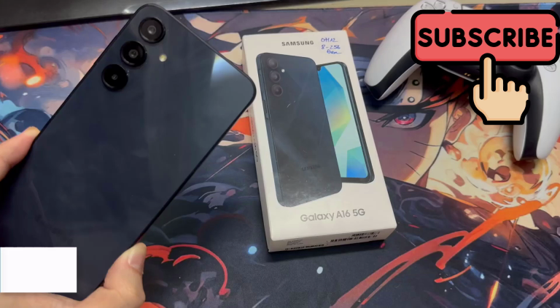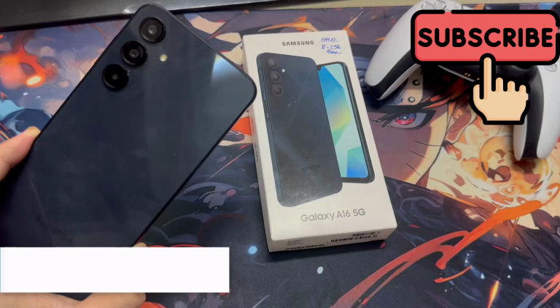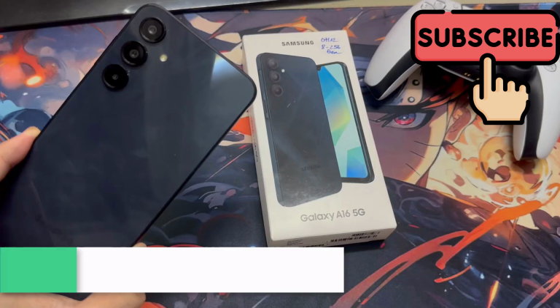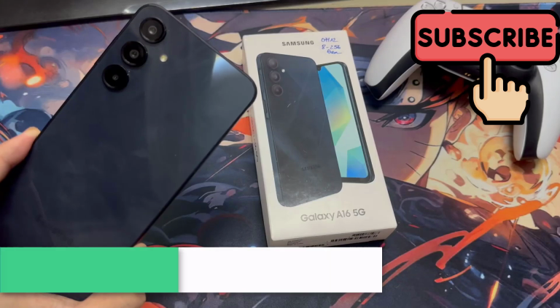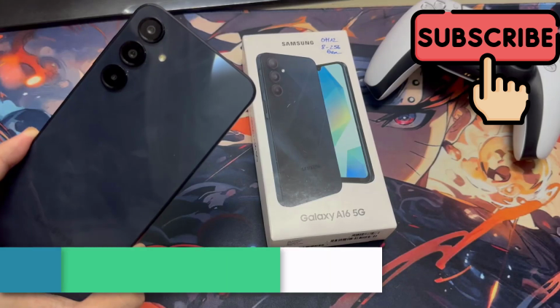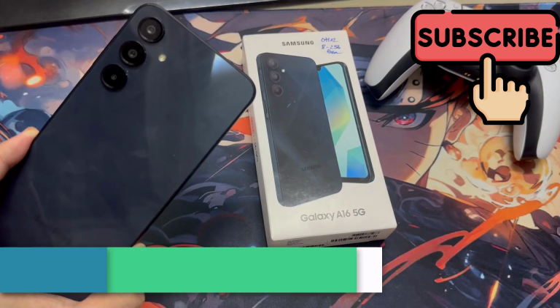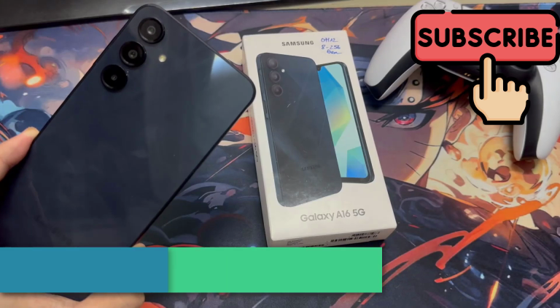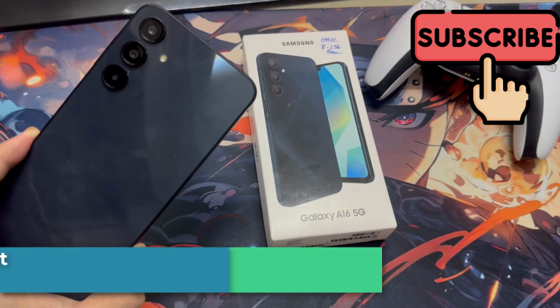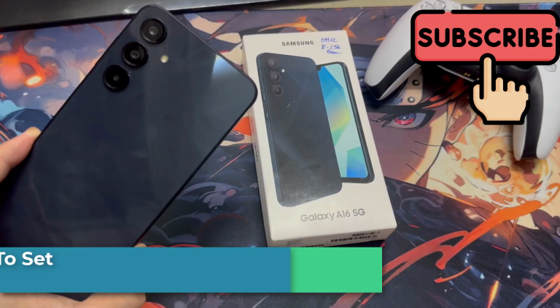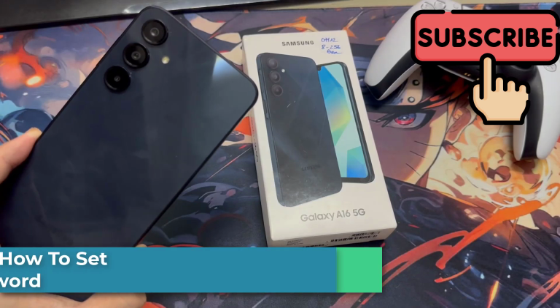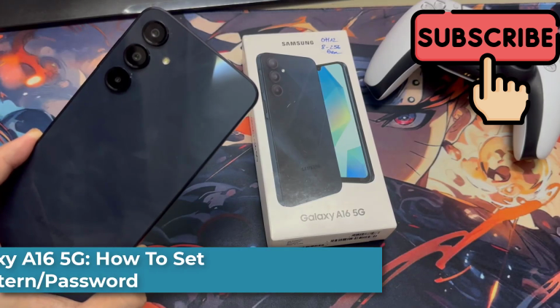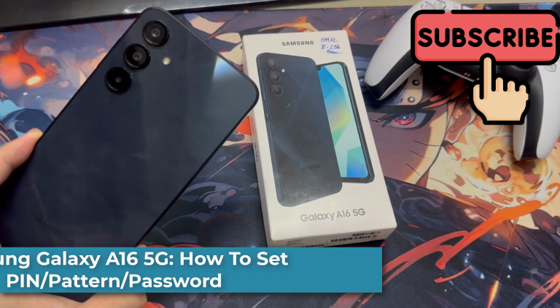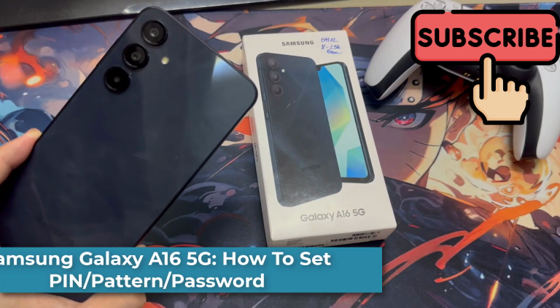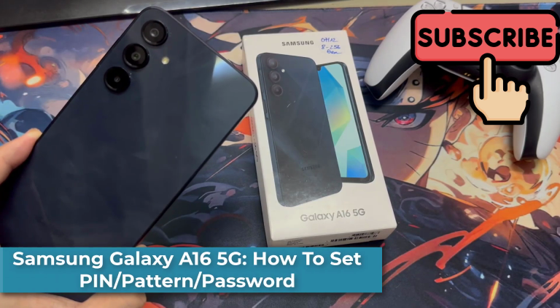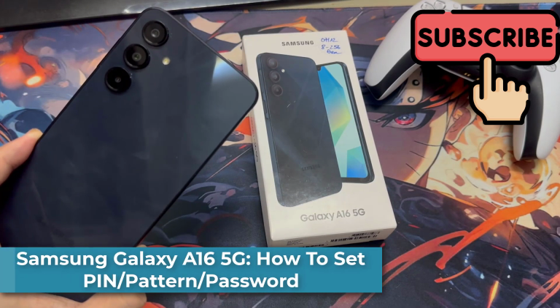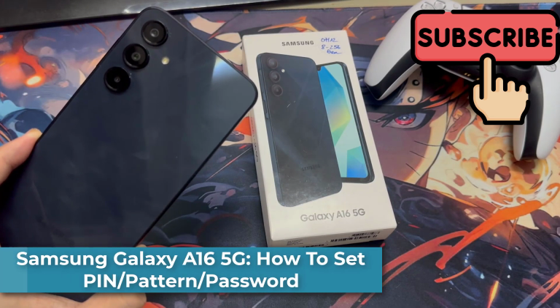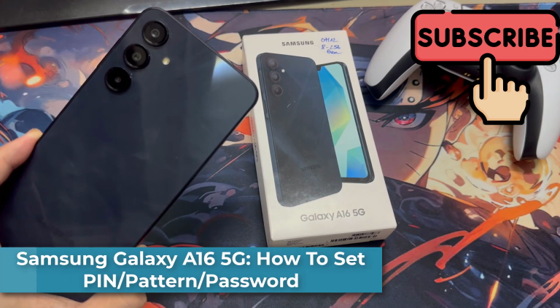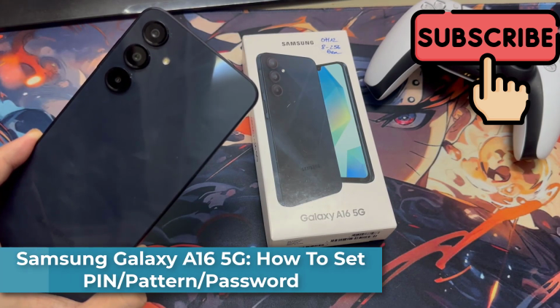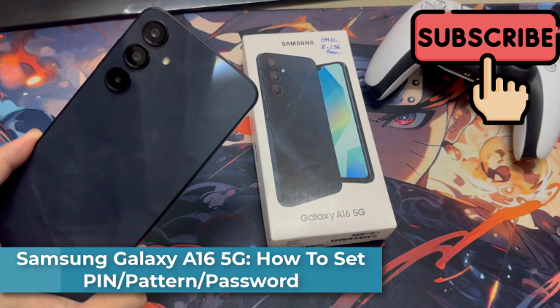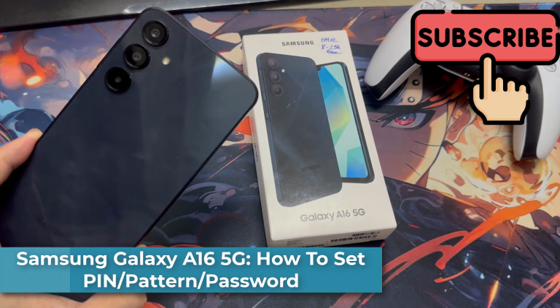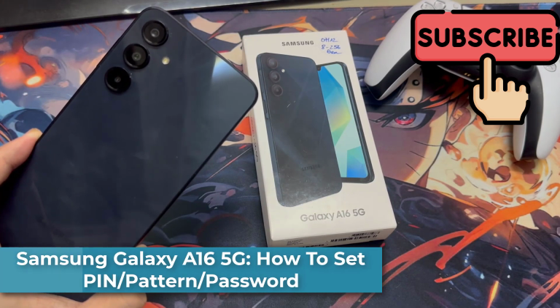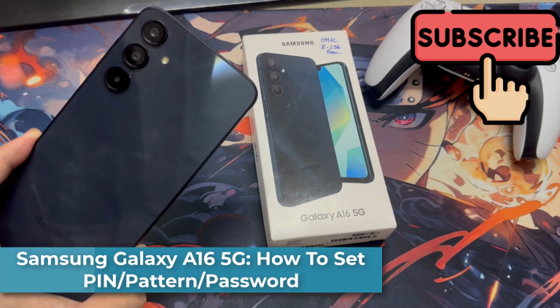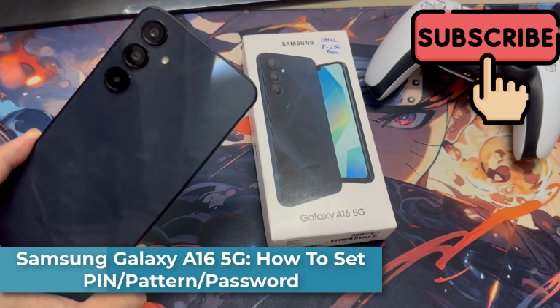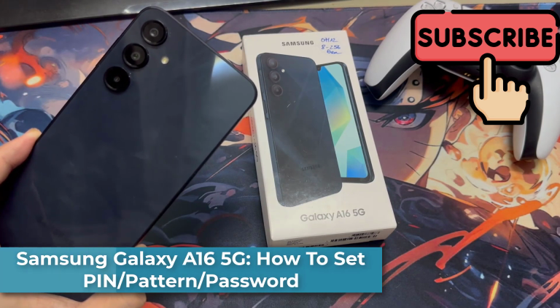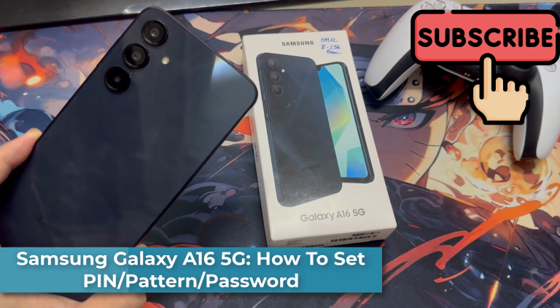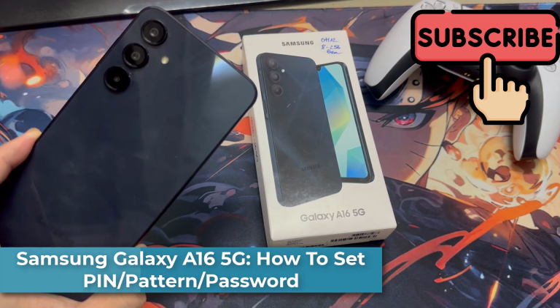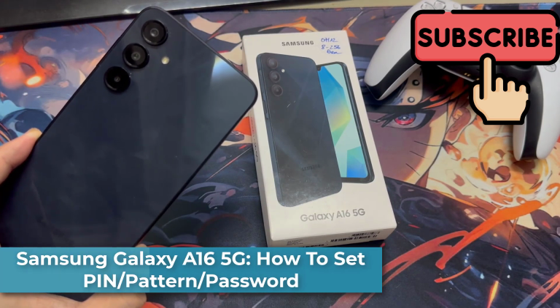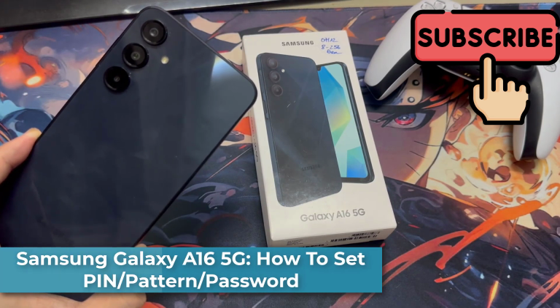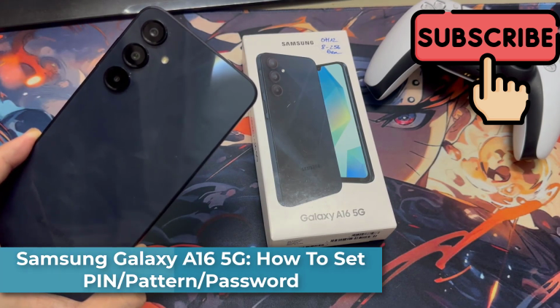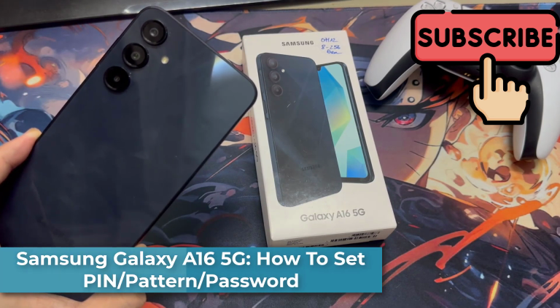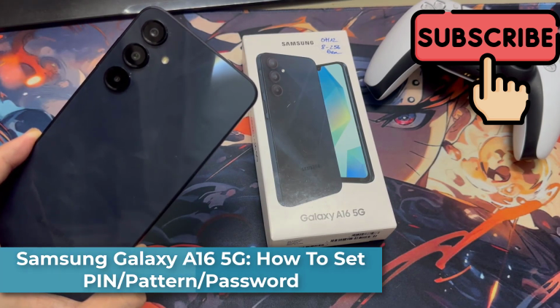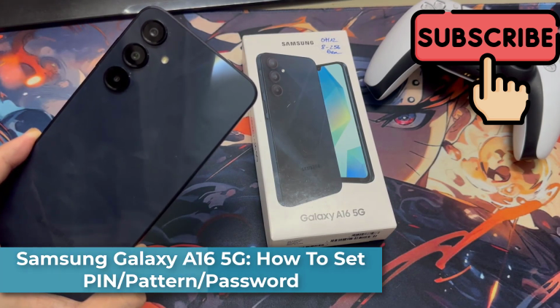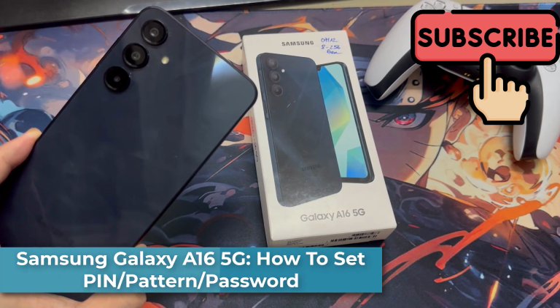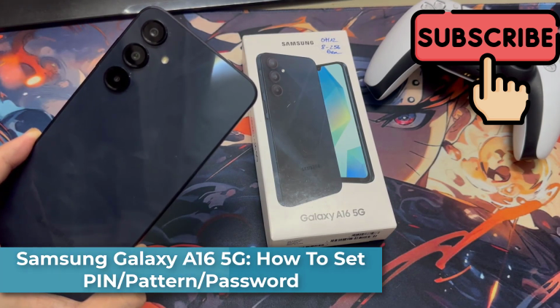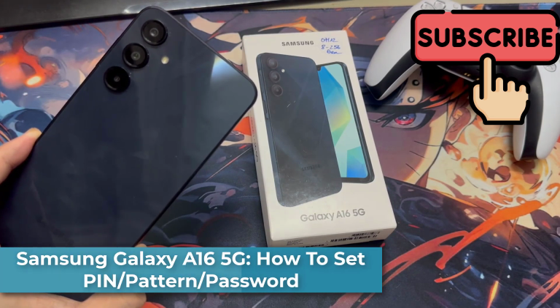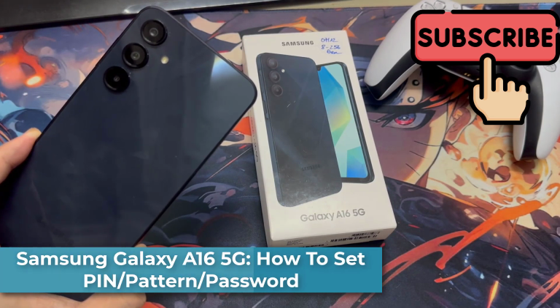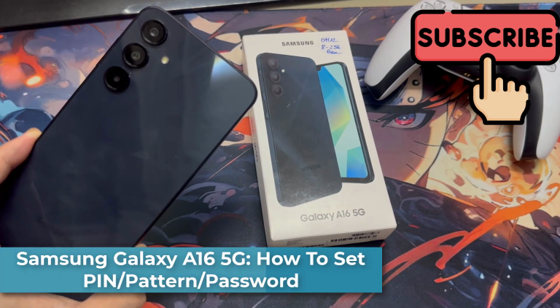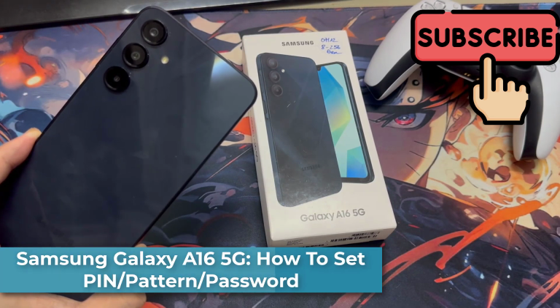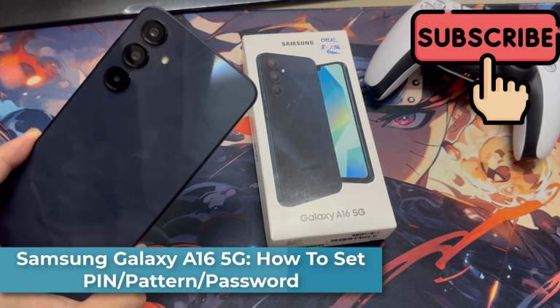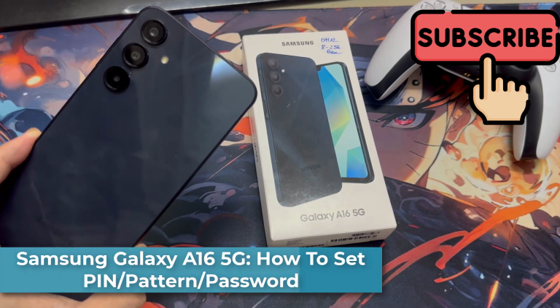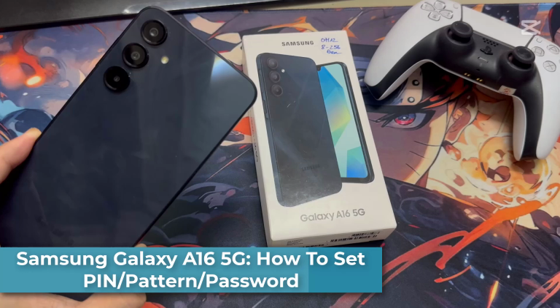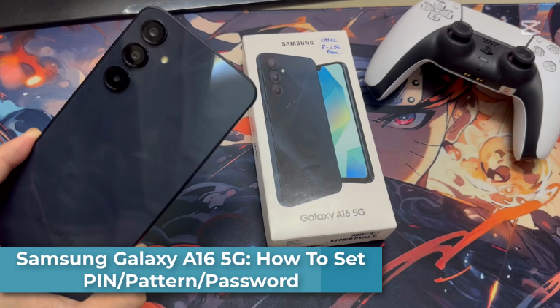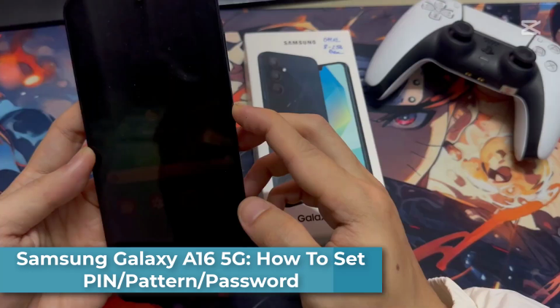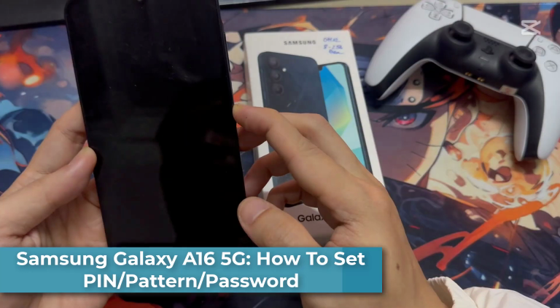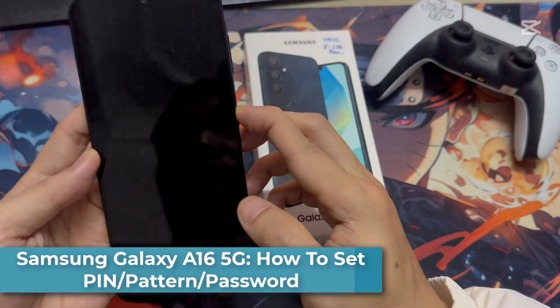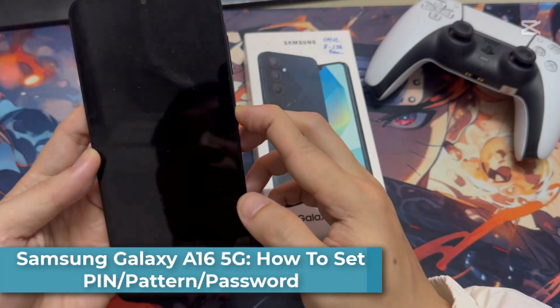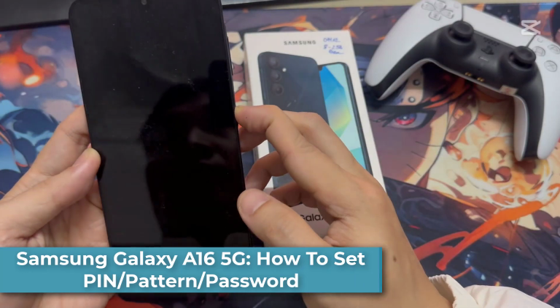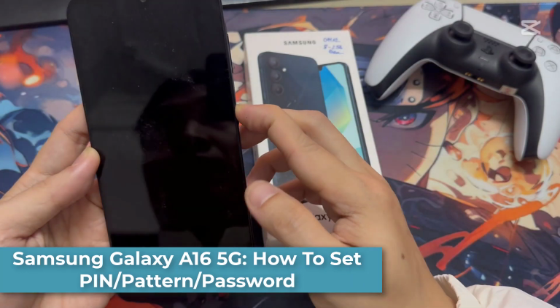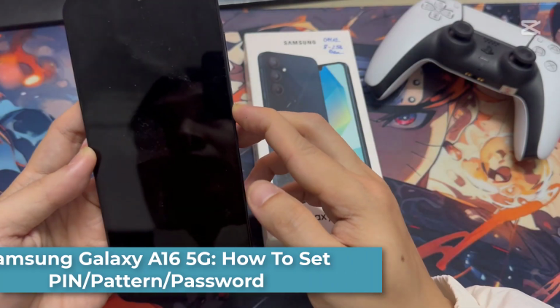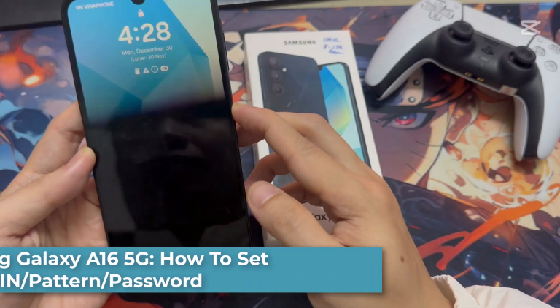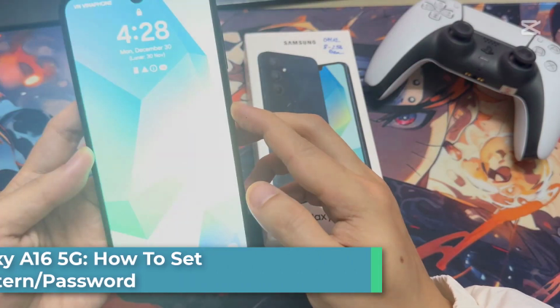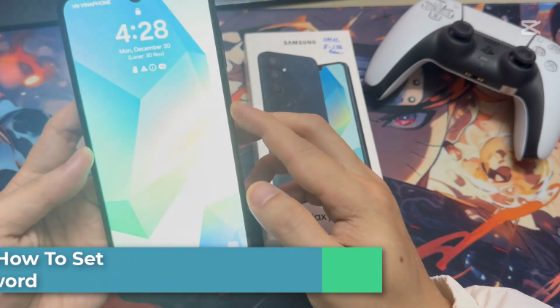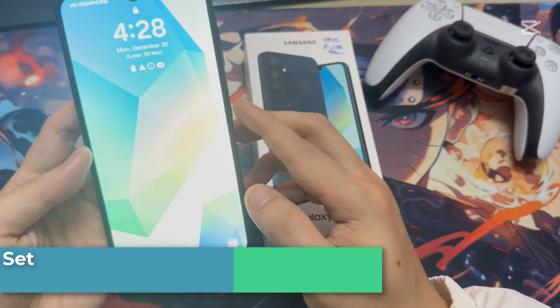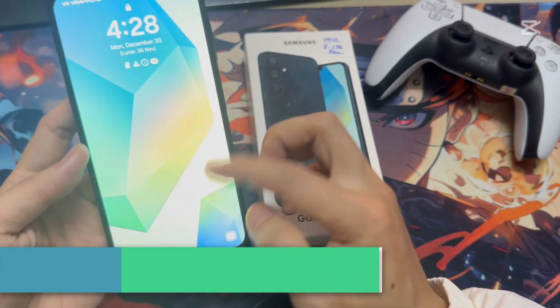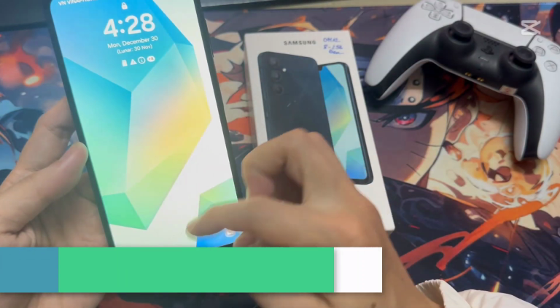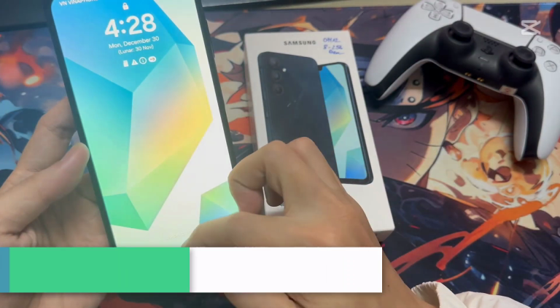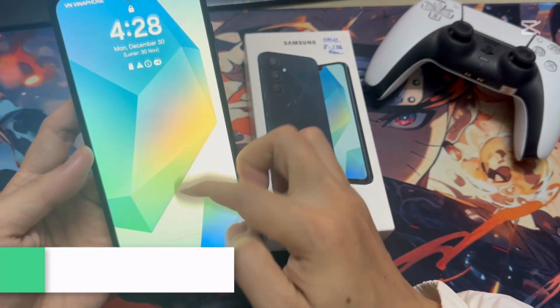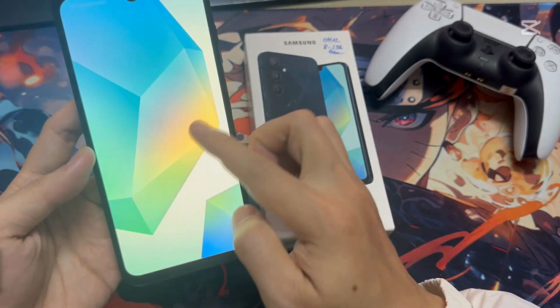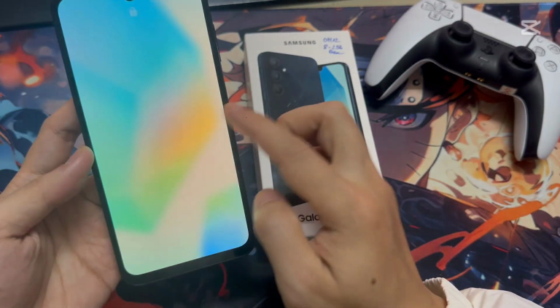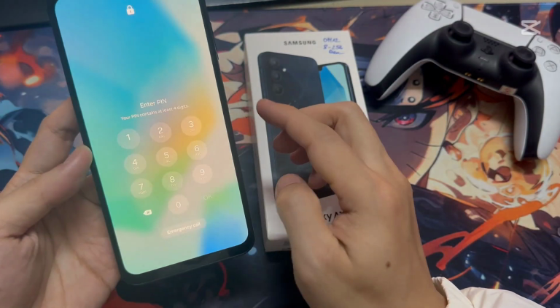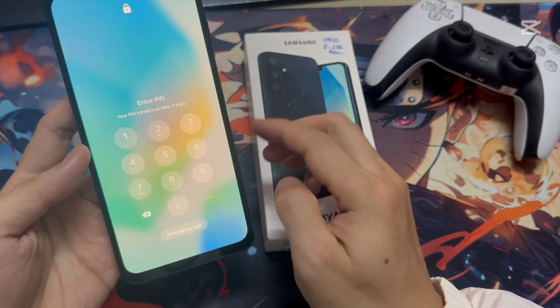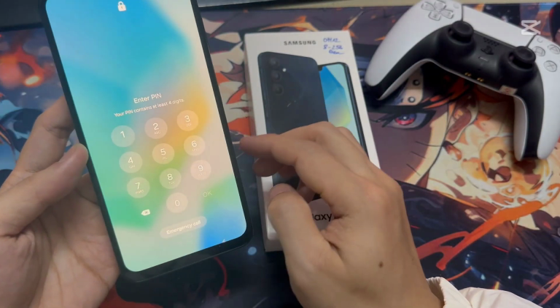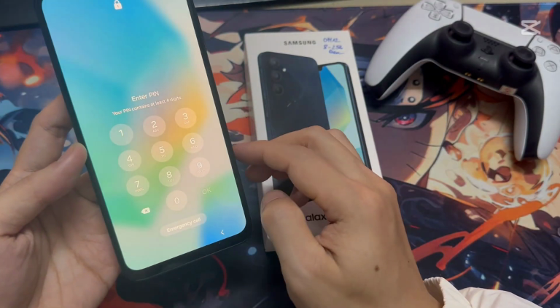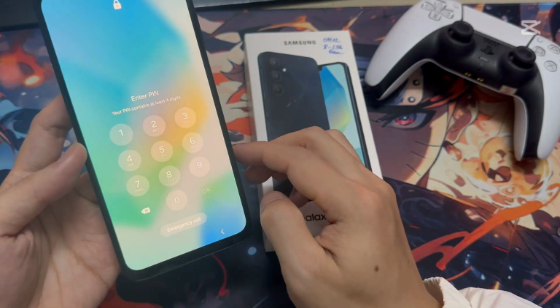In this video, I am going to share with you how to set pin, pattern, or password in your Samsung A16. So let's take a look at how to do that.